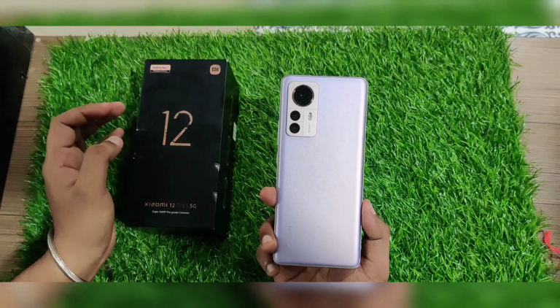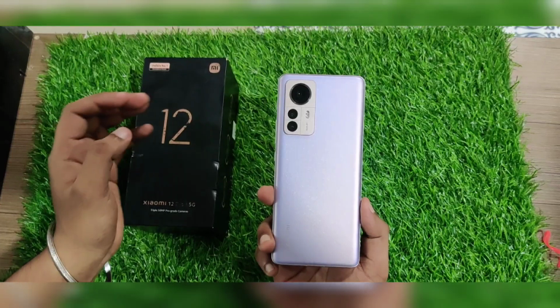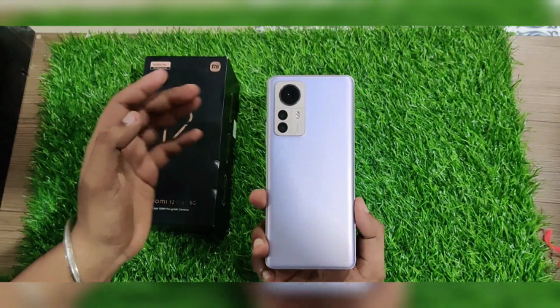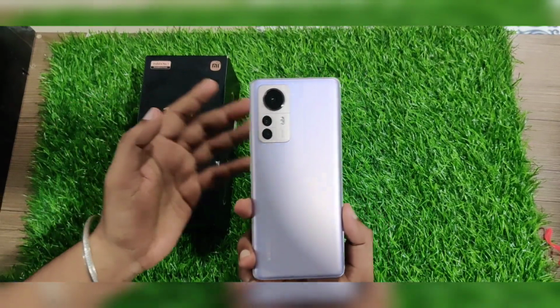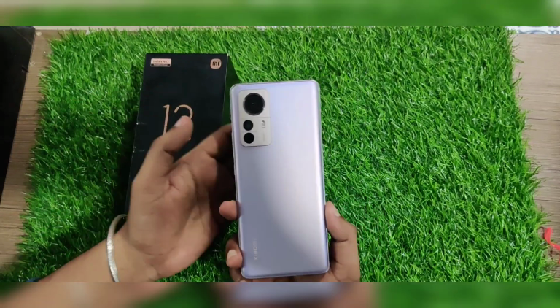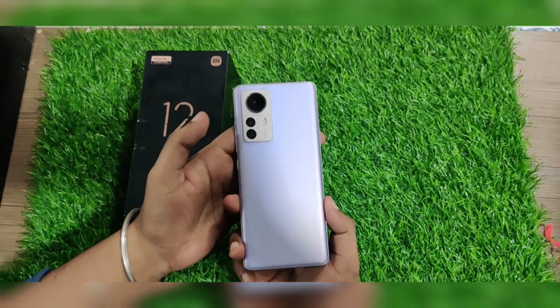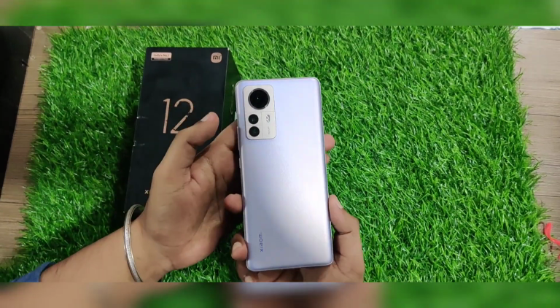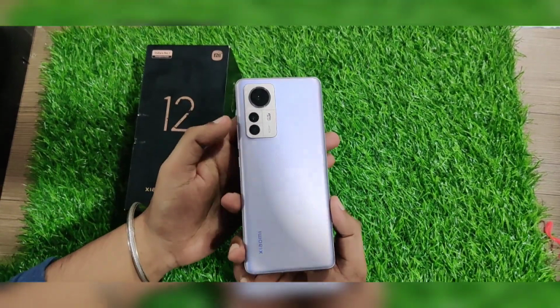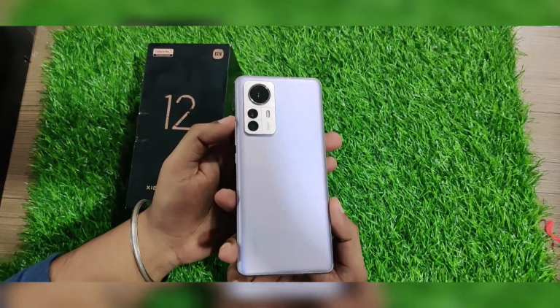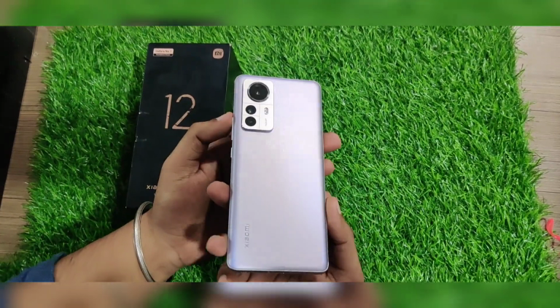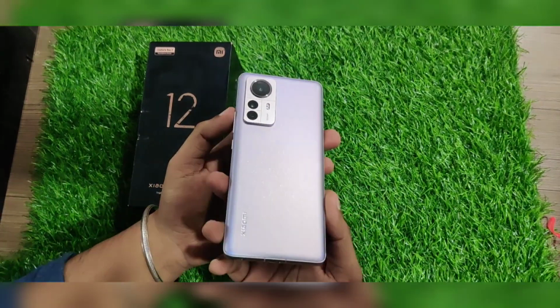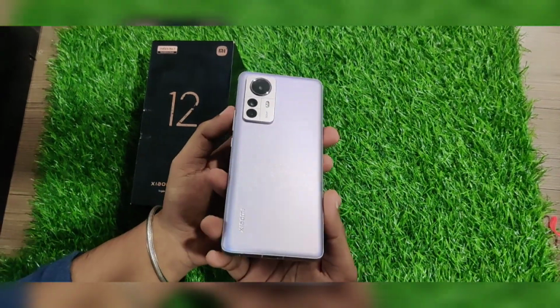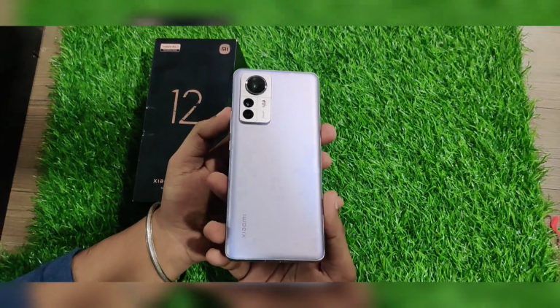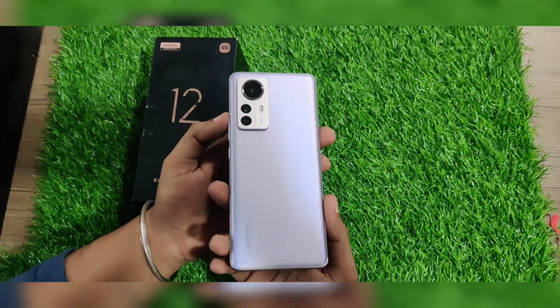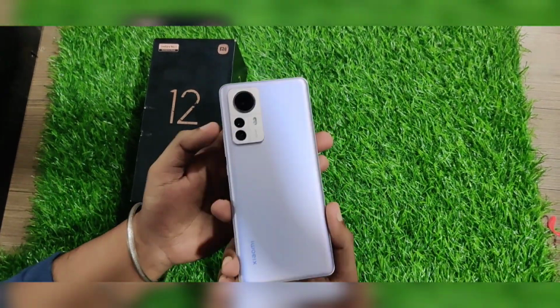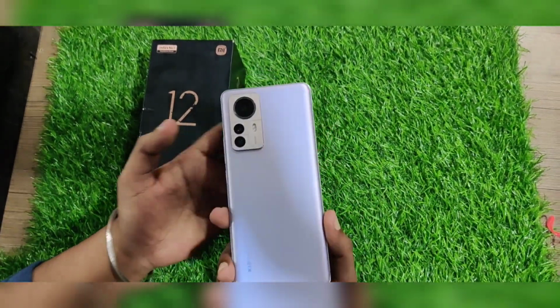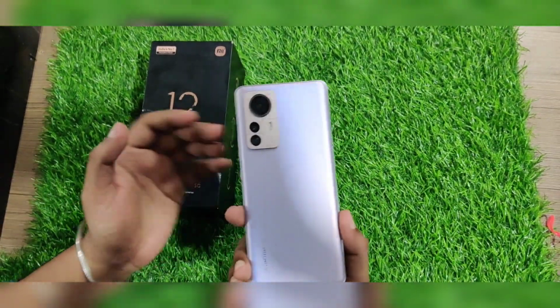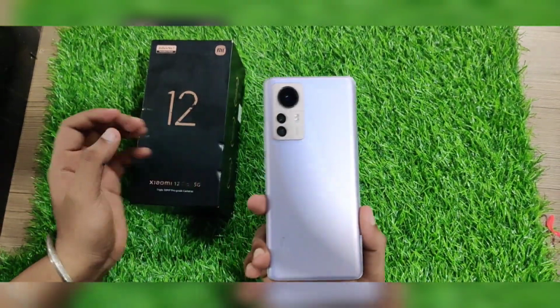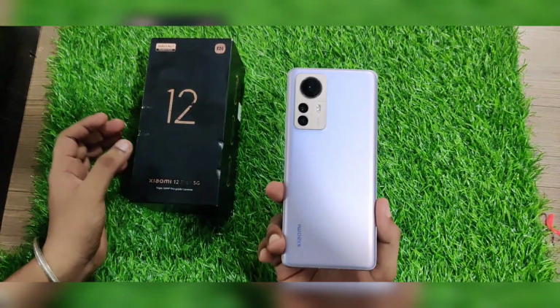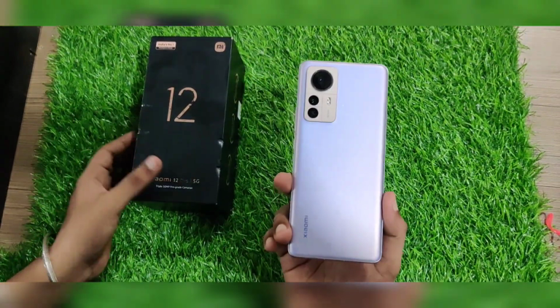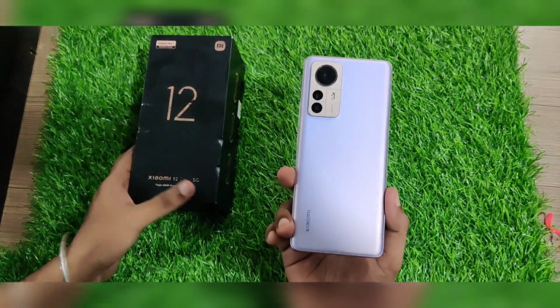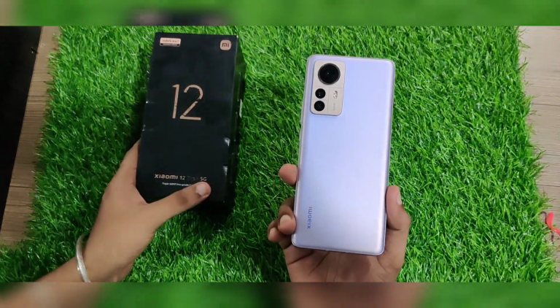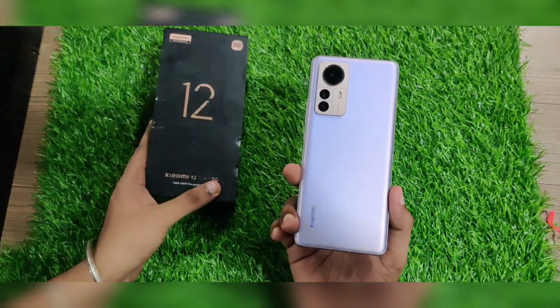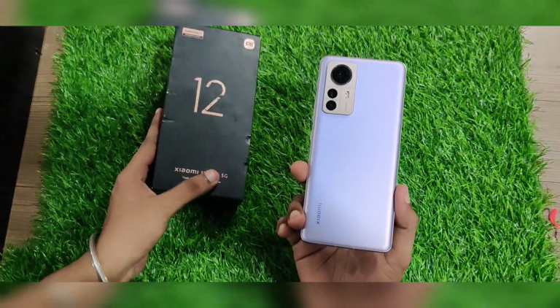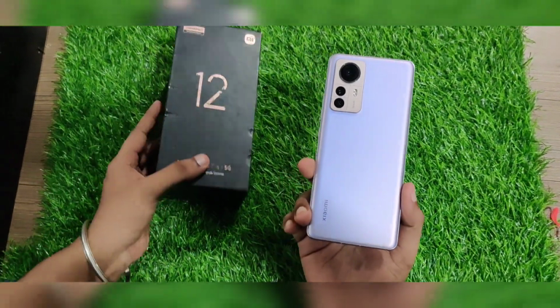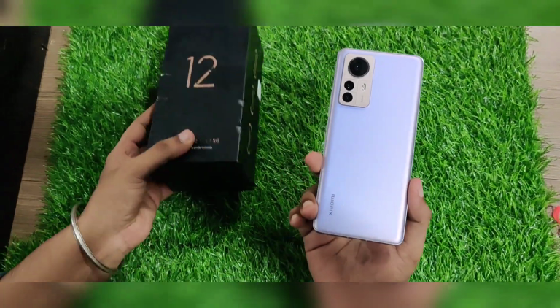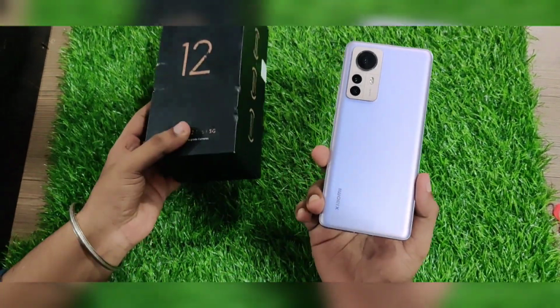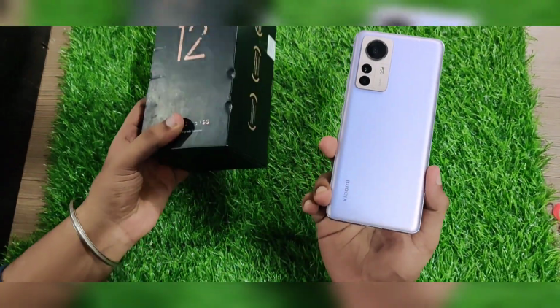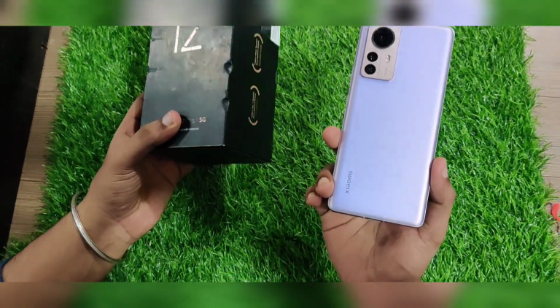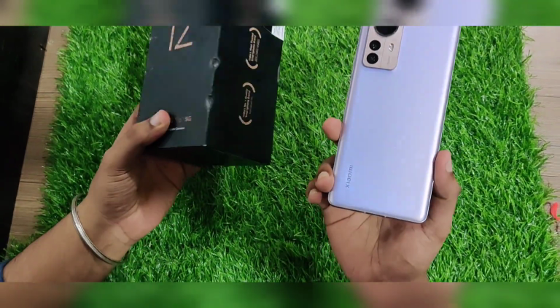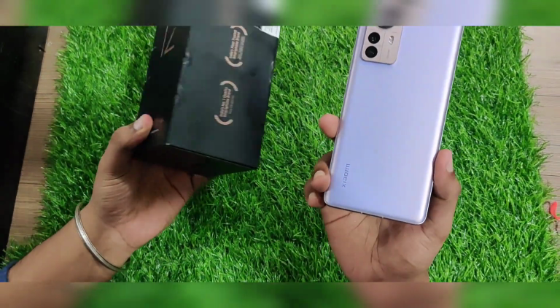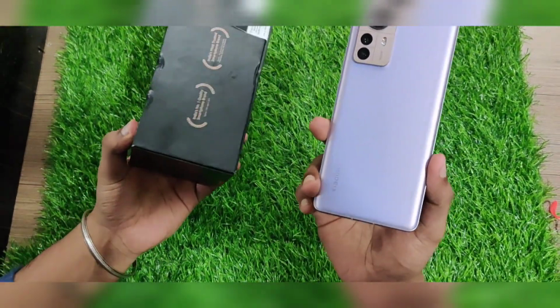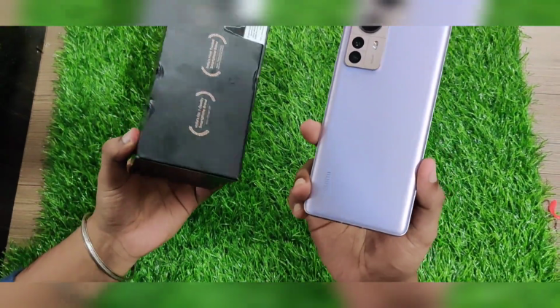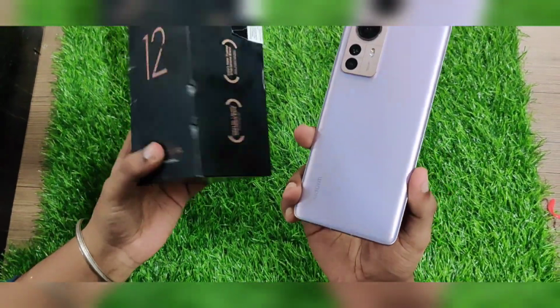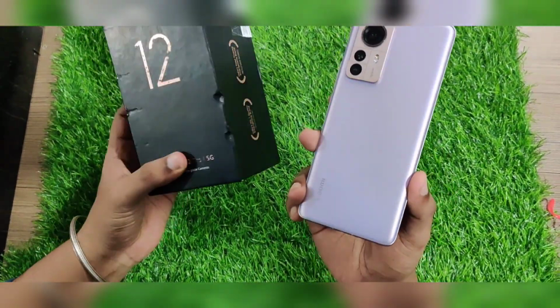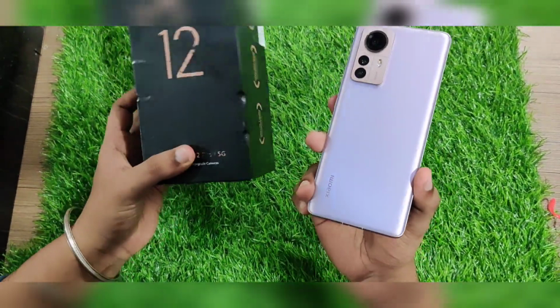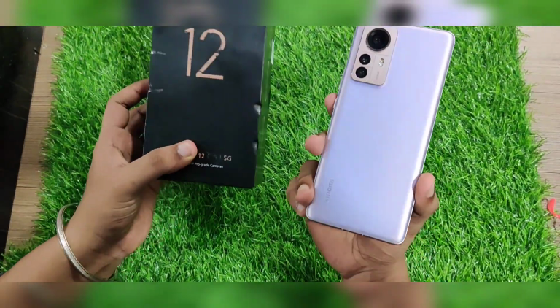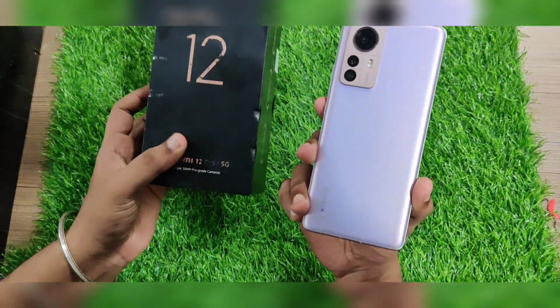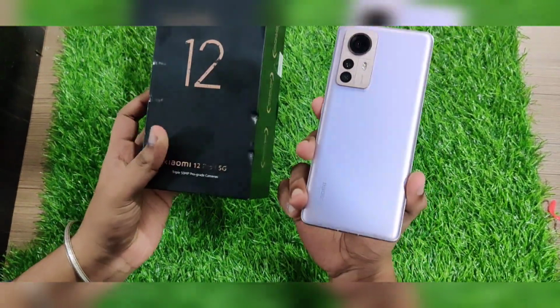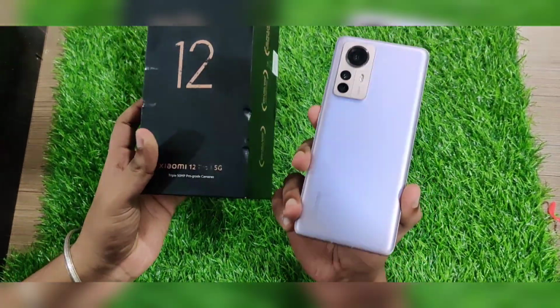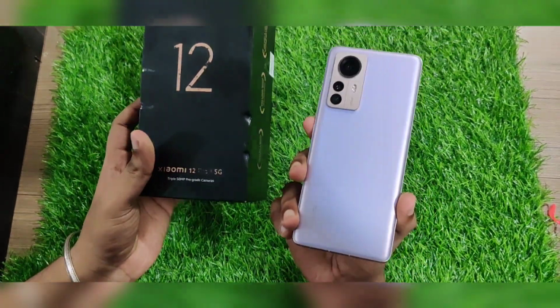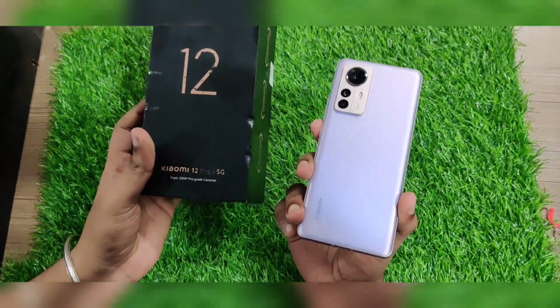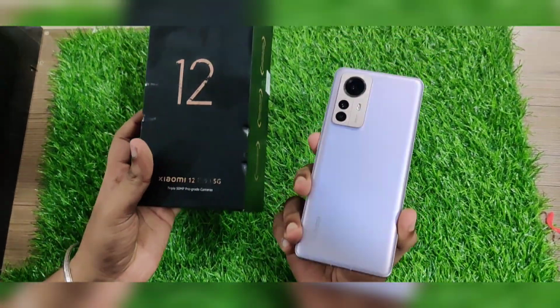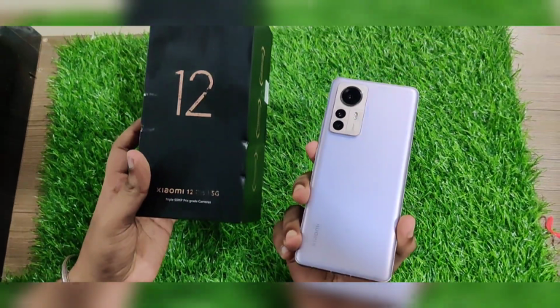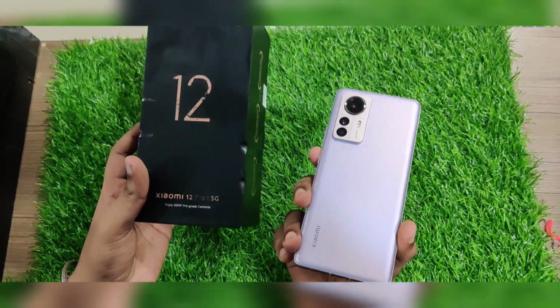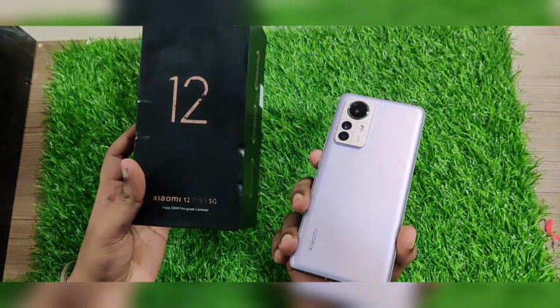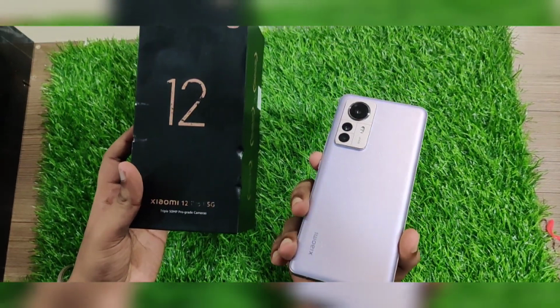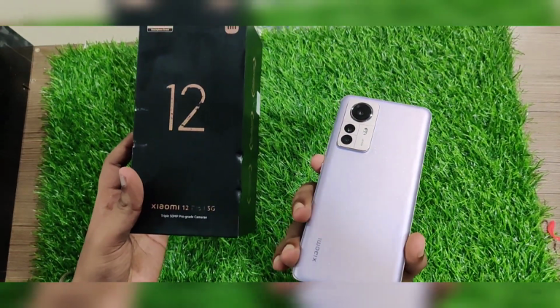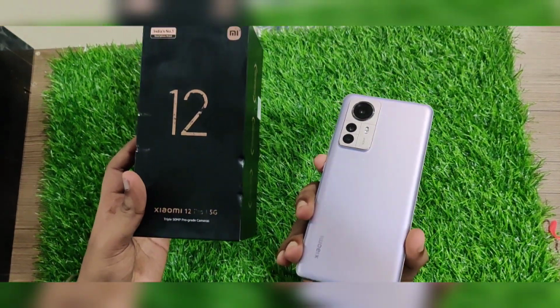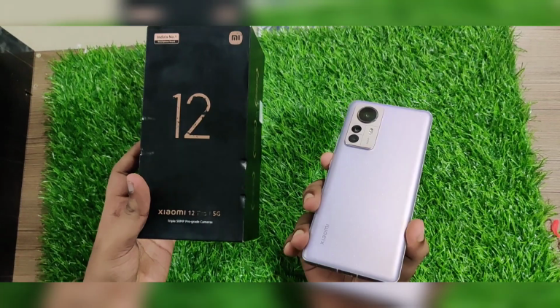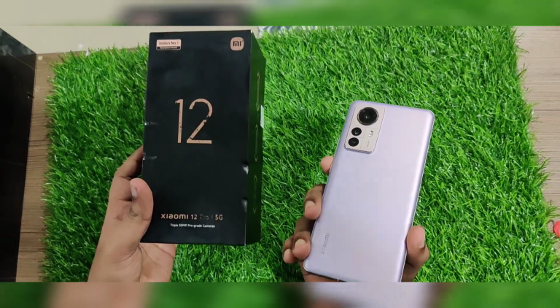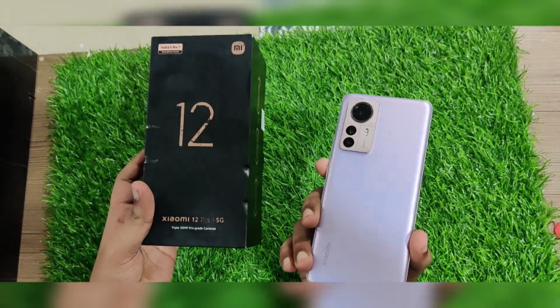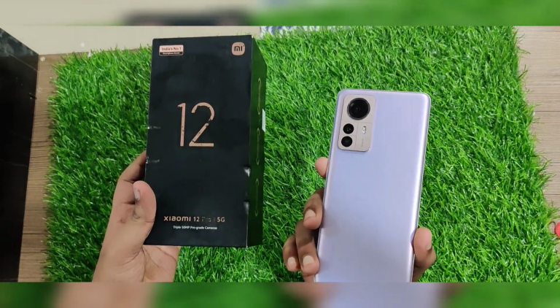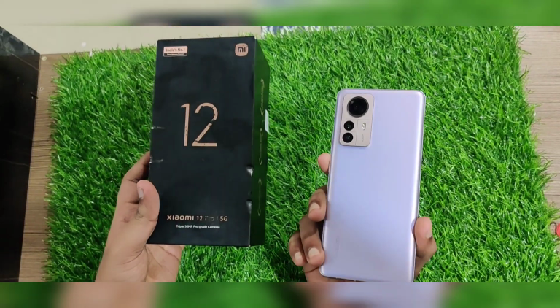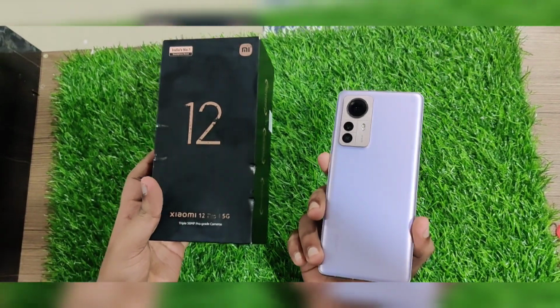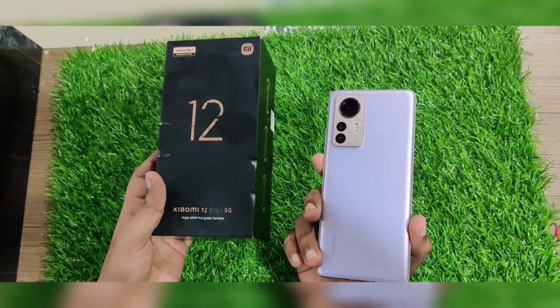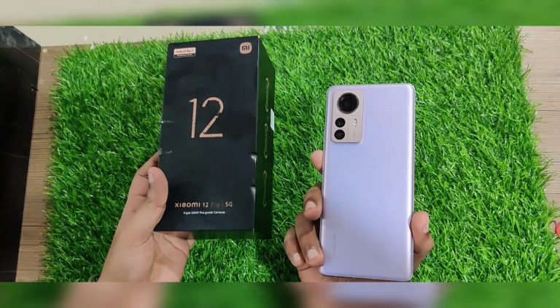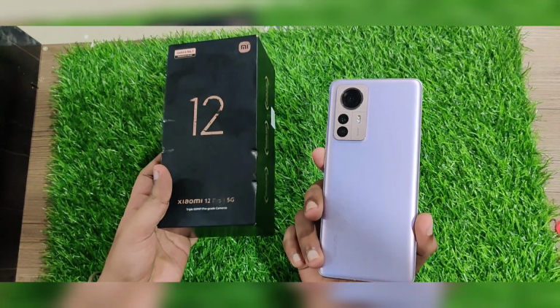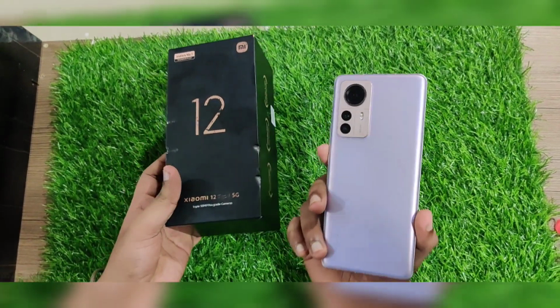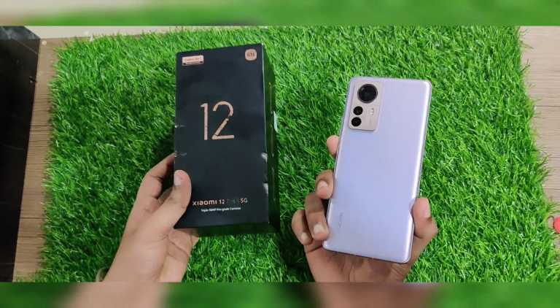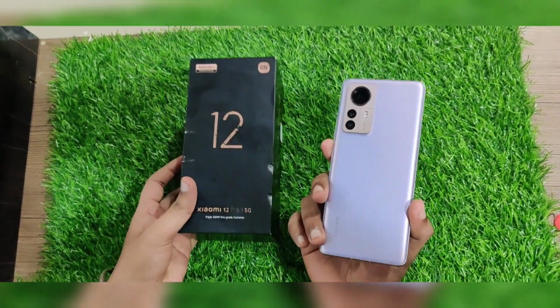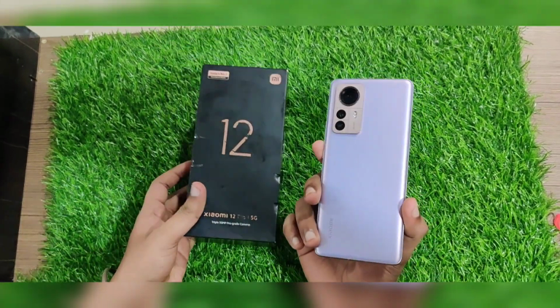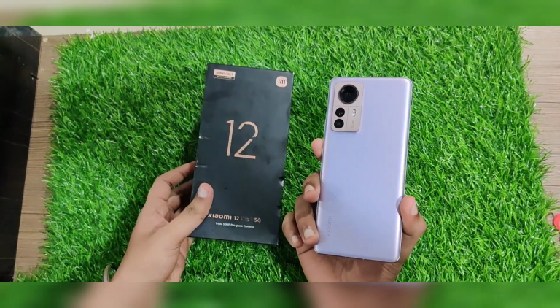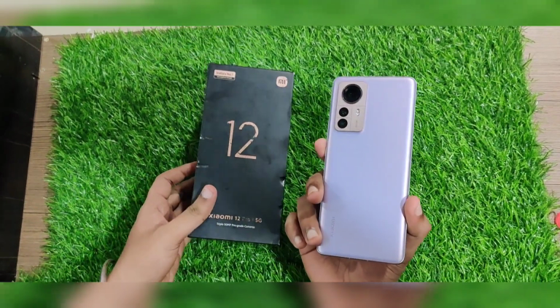Hi friends, welcome to our channel. Today we are looking at the Mi 12 Pro — the Xiaomi 12 Pro 5G model.